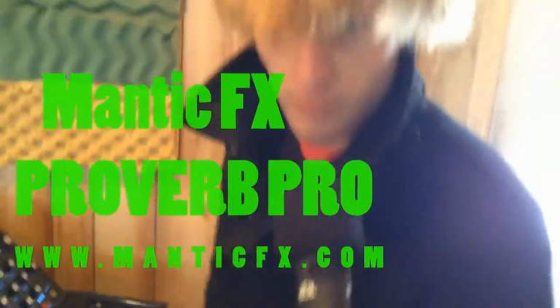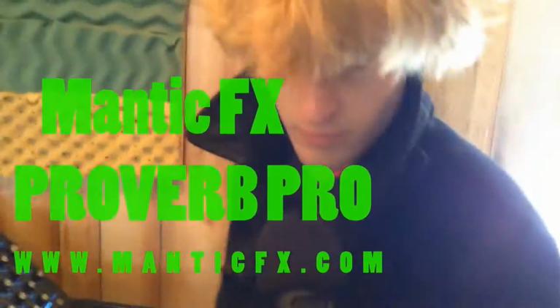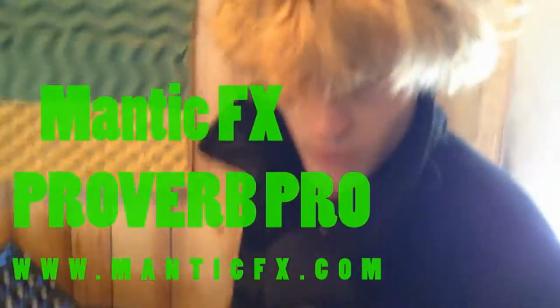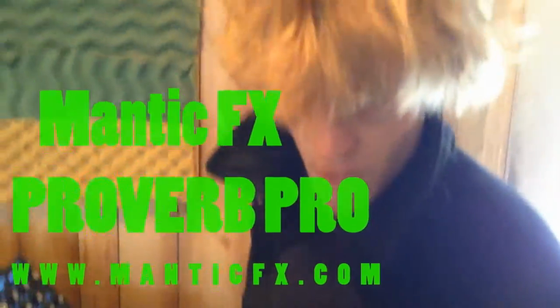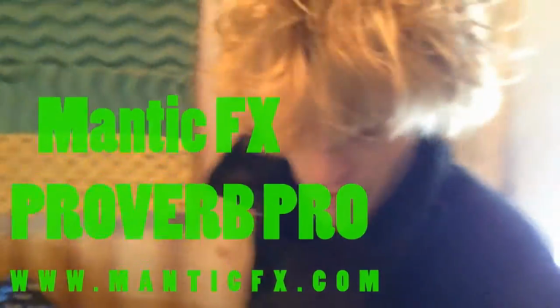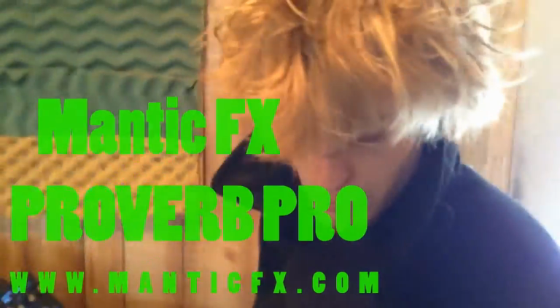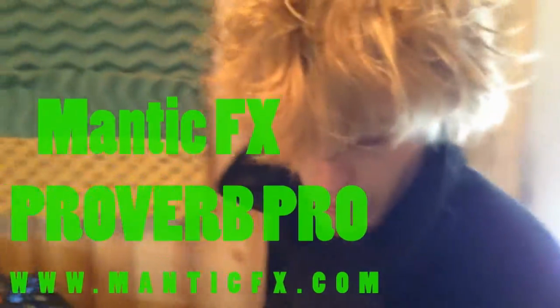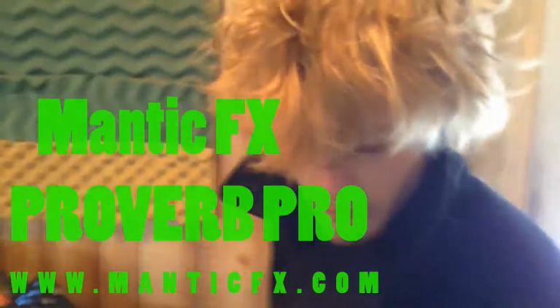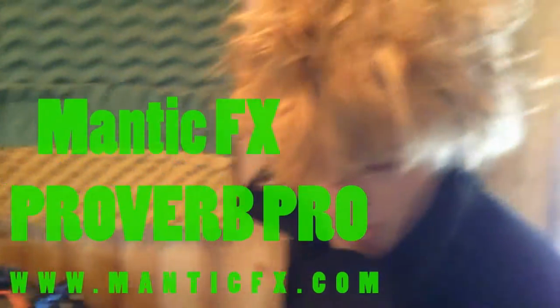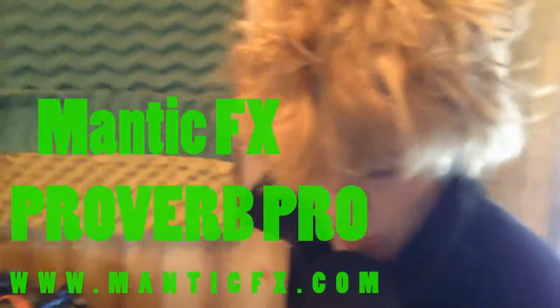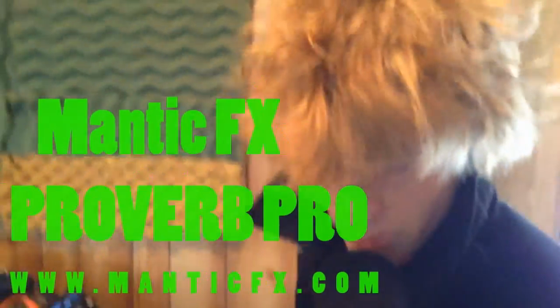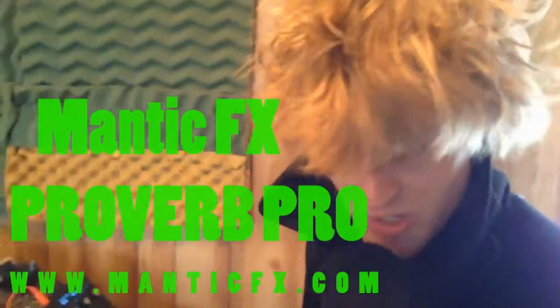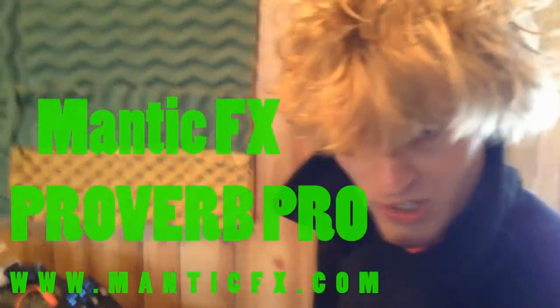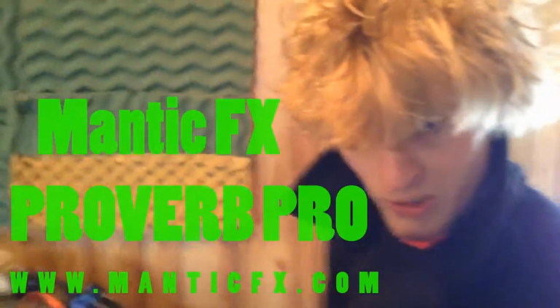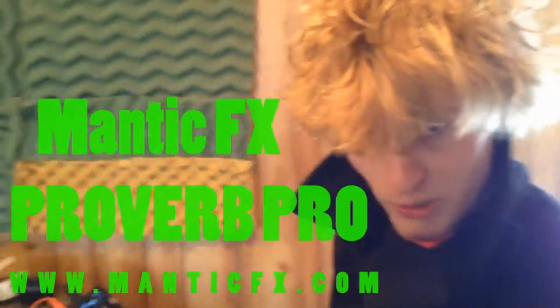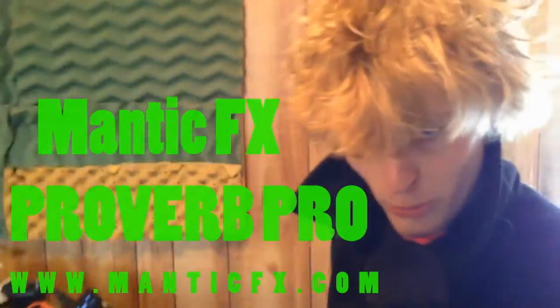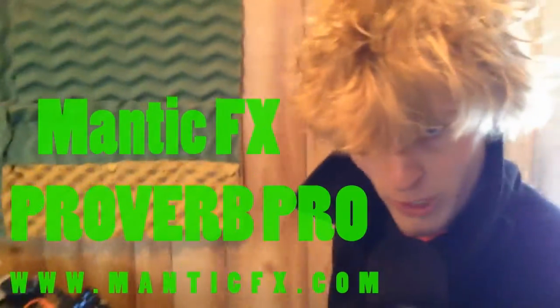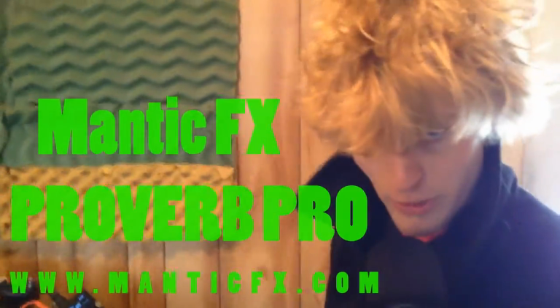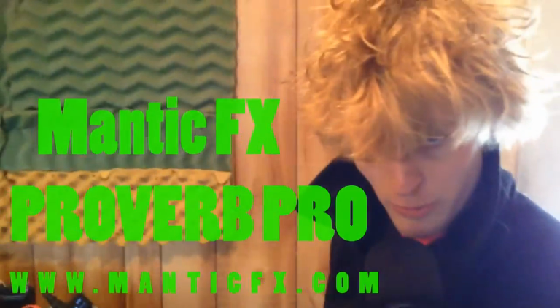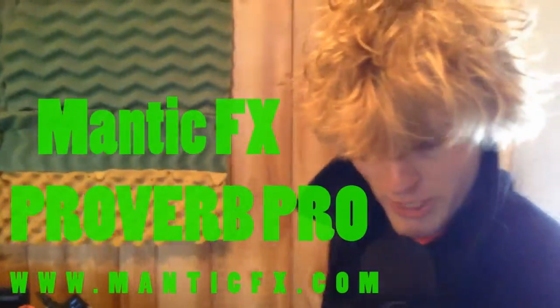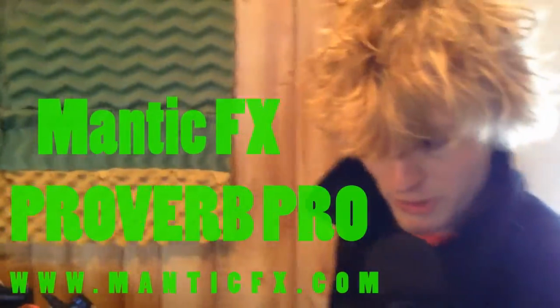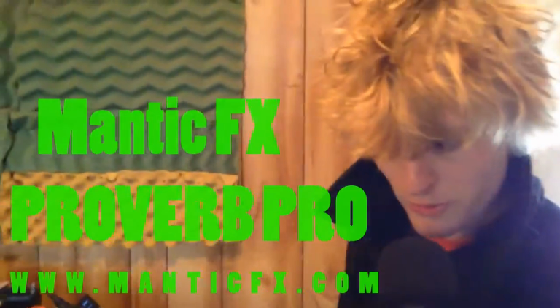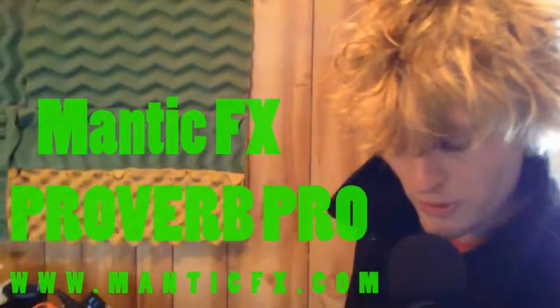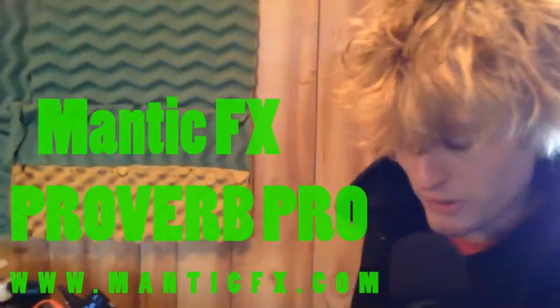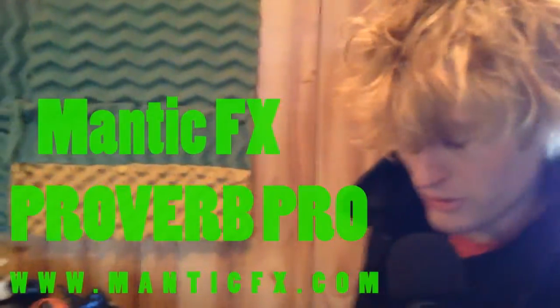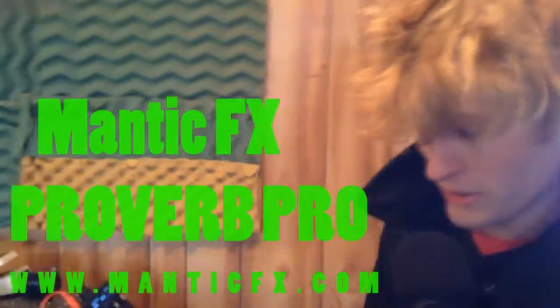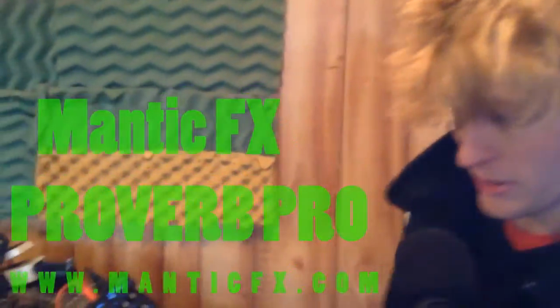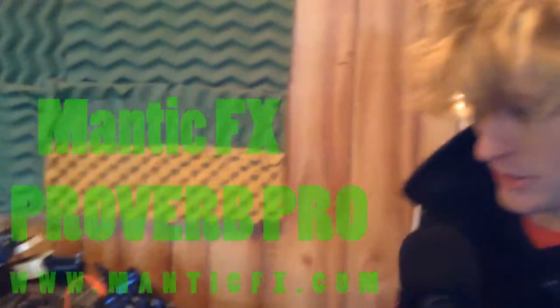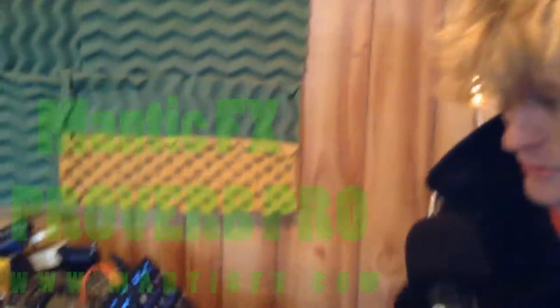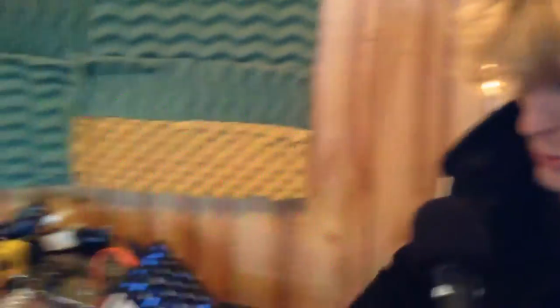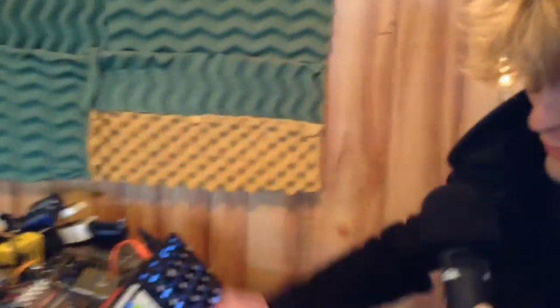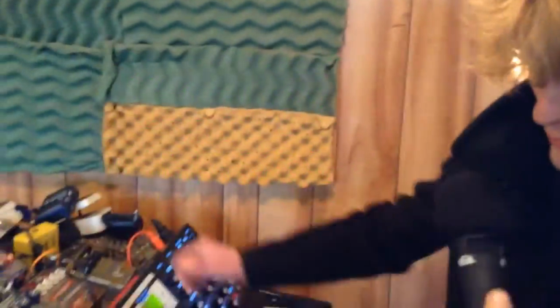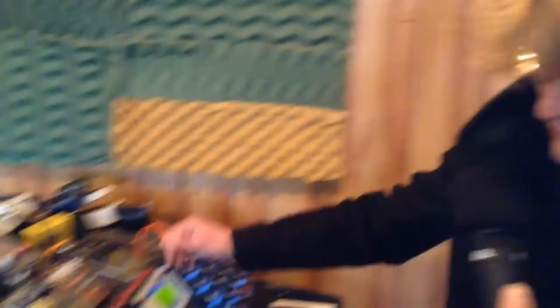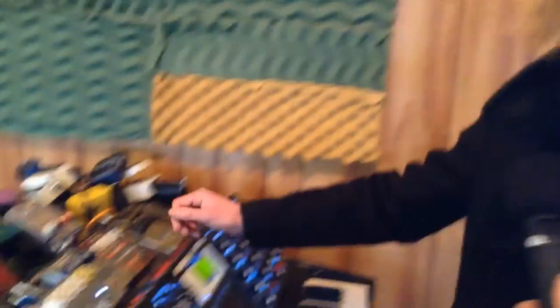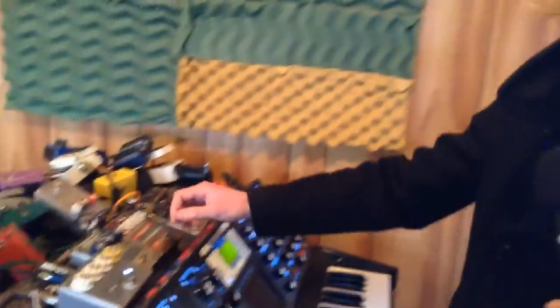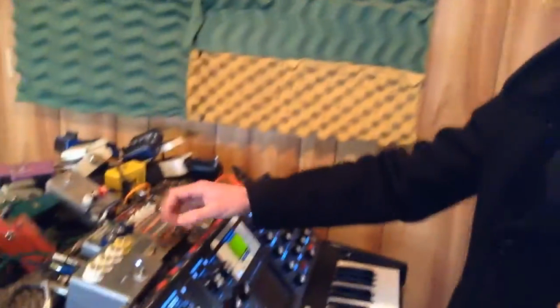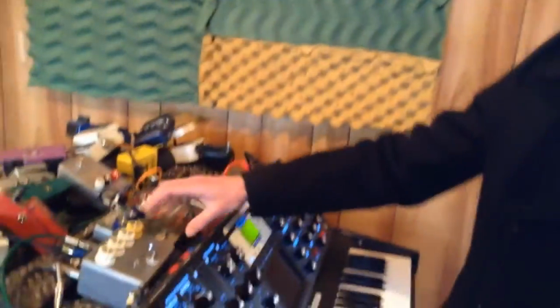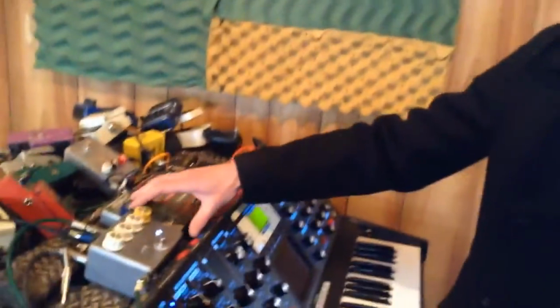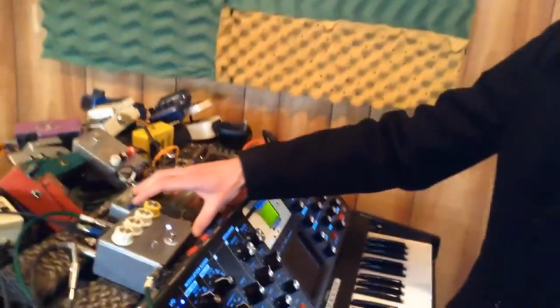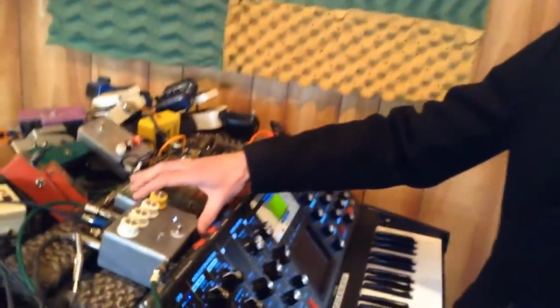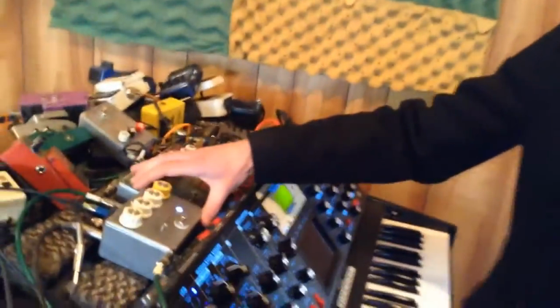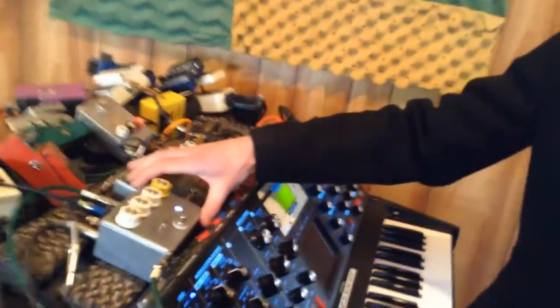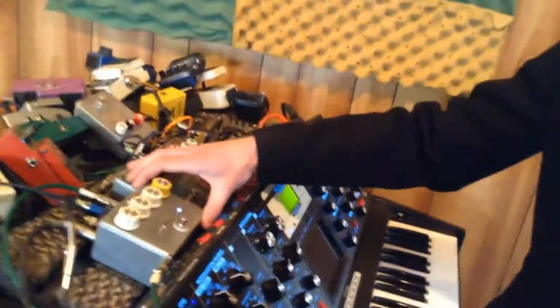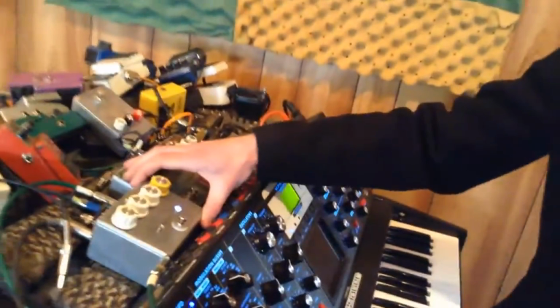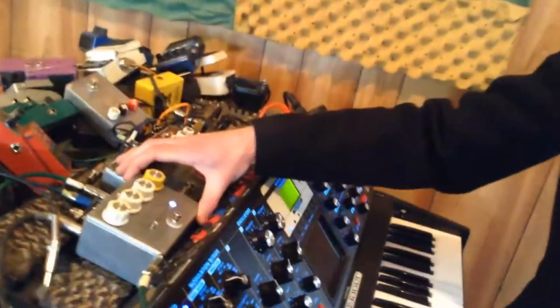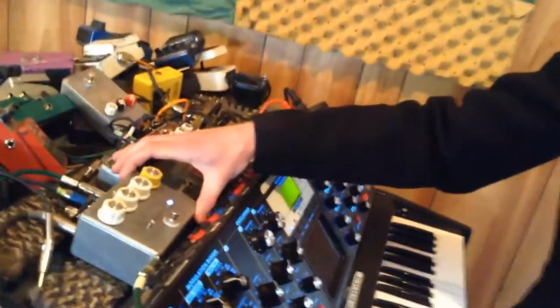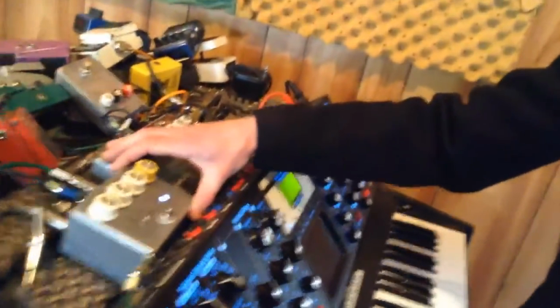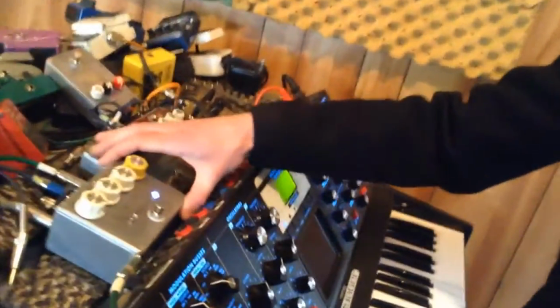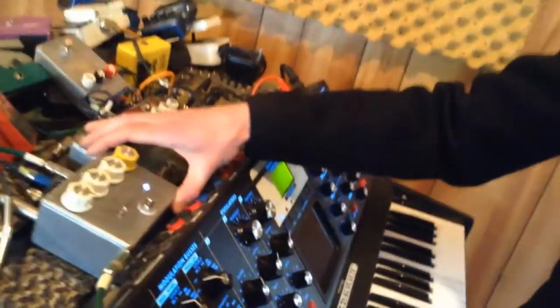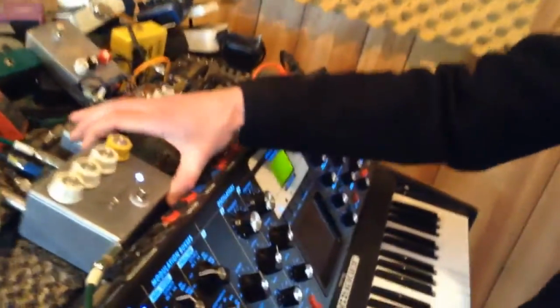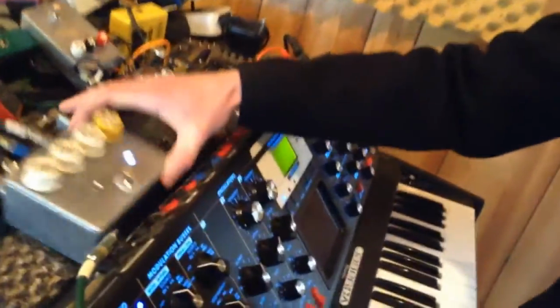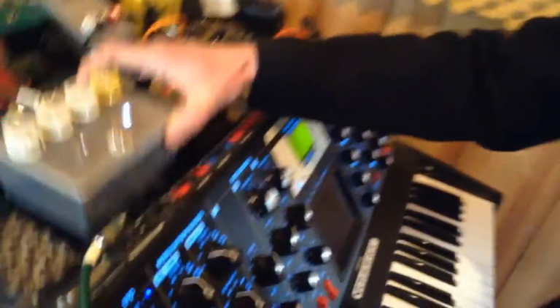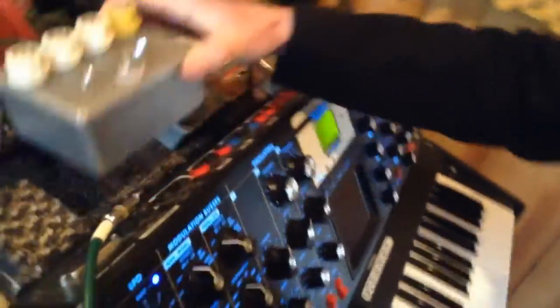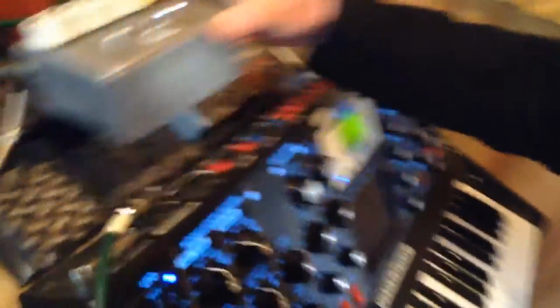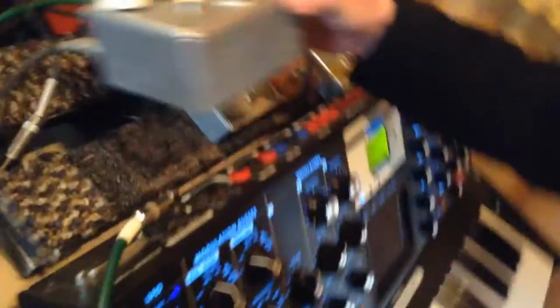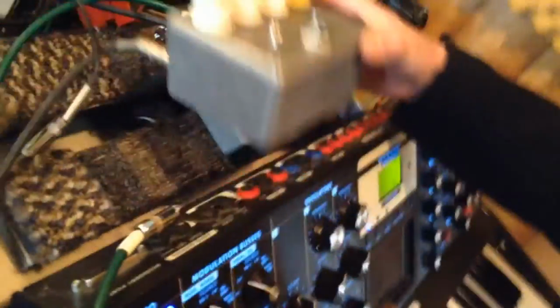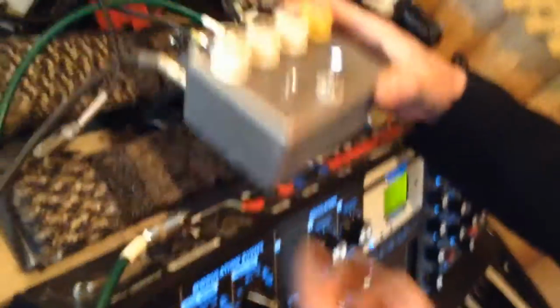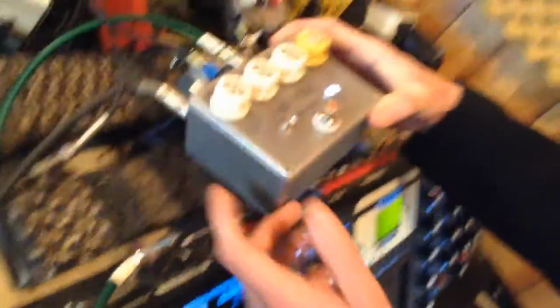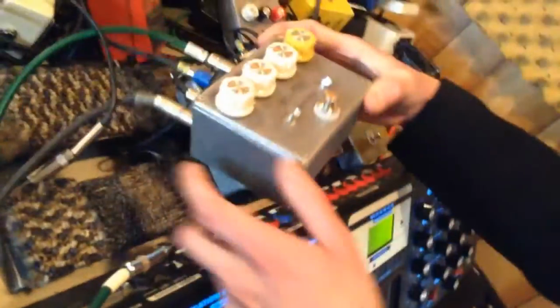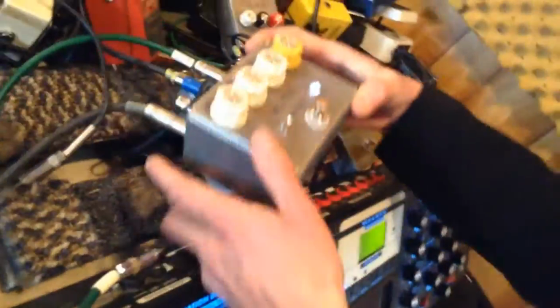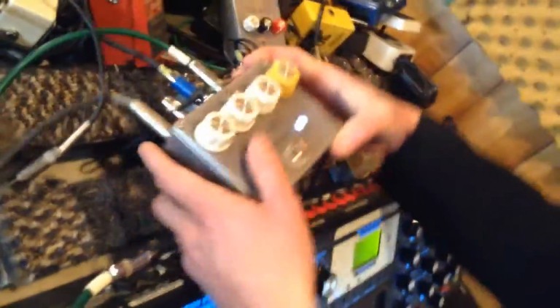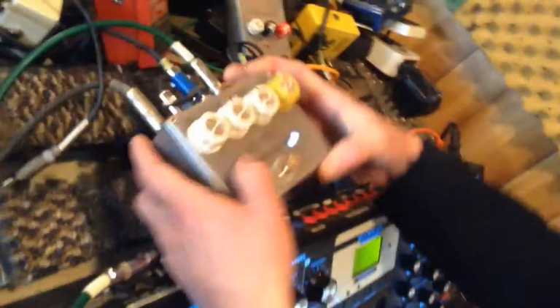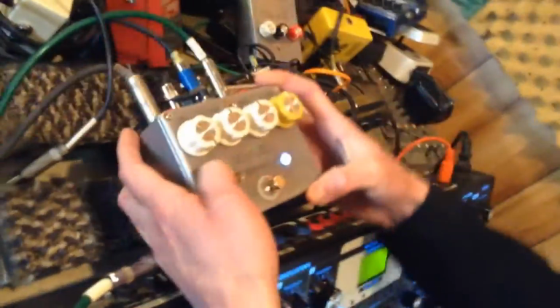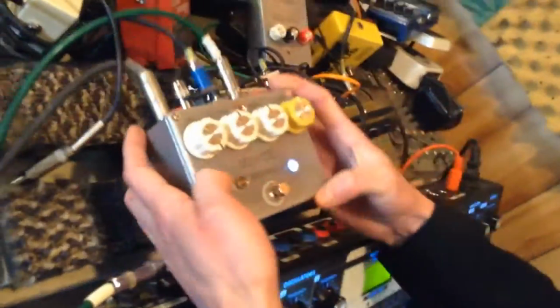What's up everybody? It's Luis Elz of the Ray with Mantic Effects here to give you a quick rundown on the Proverb Deluxe that we've got rigged up here.